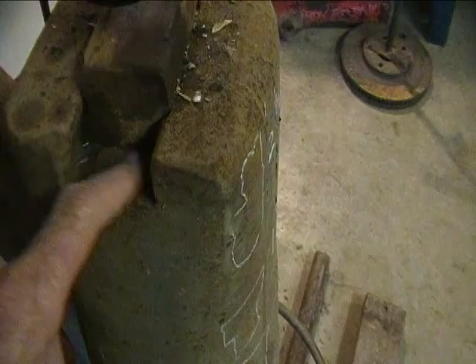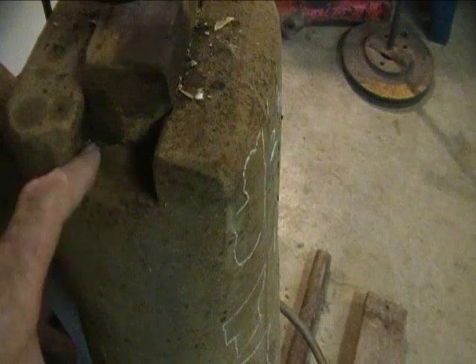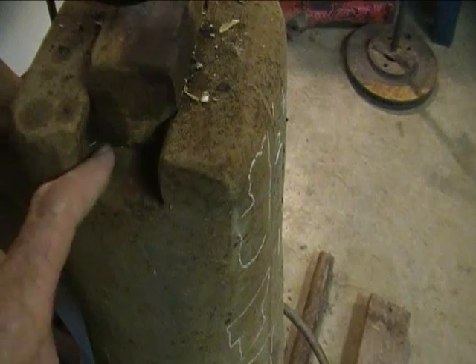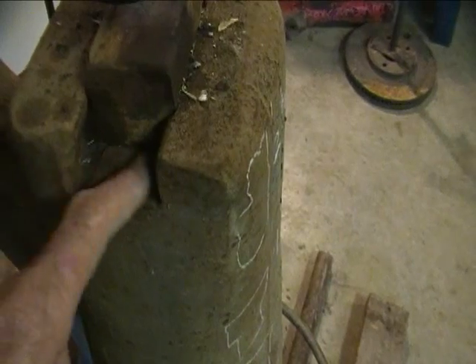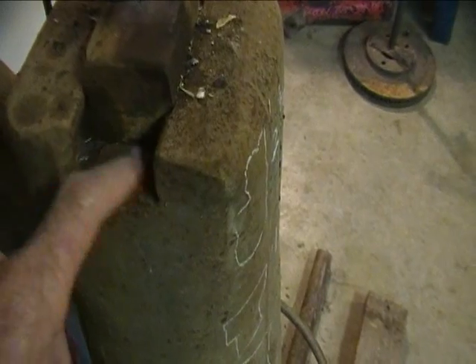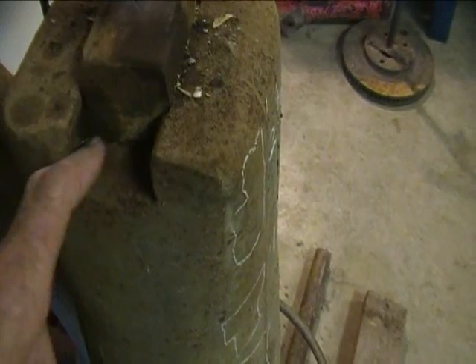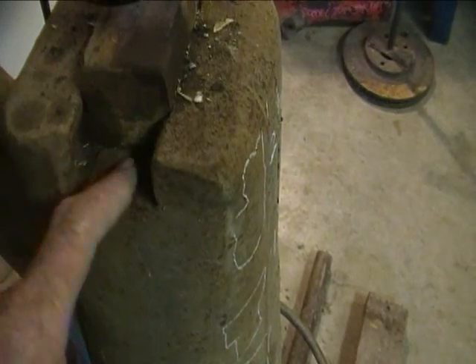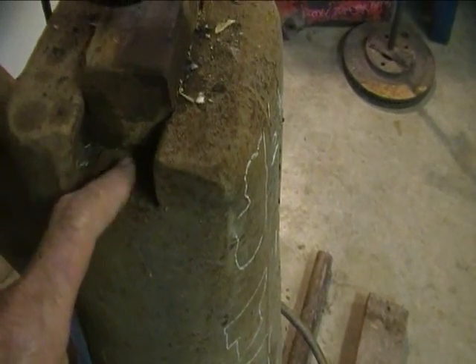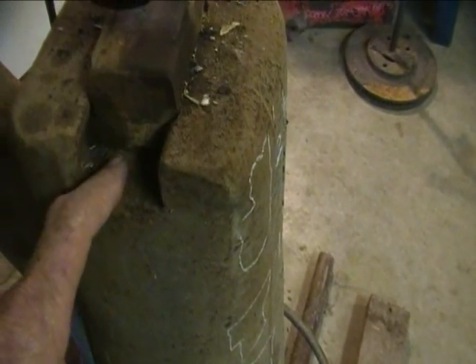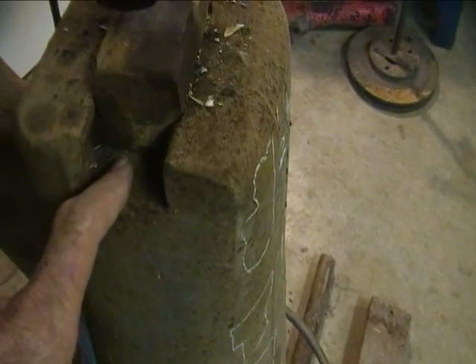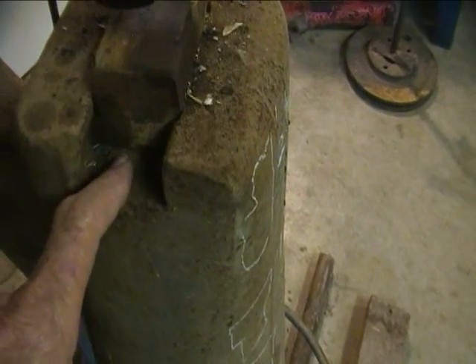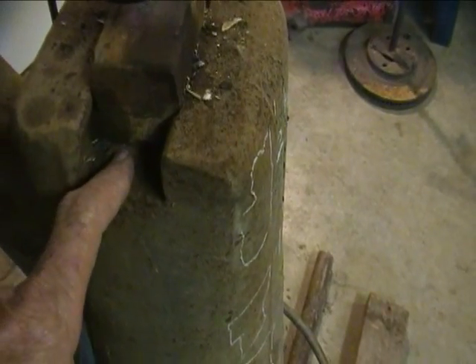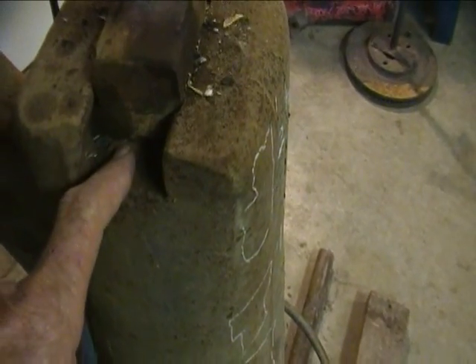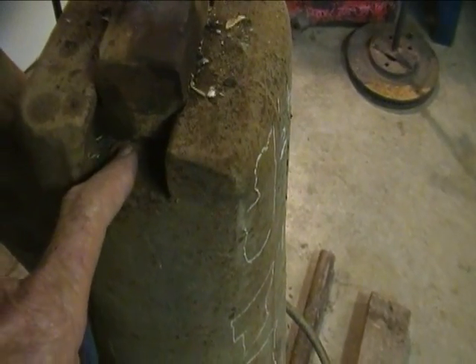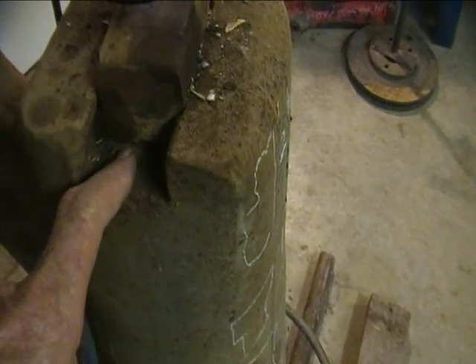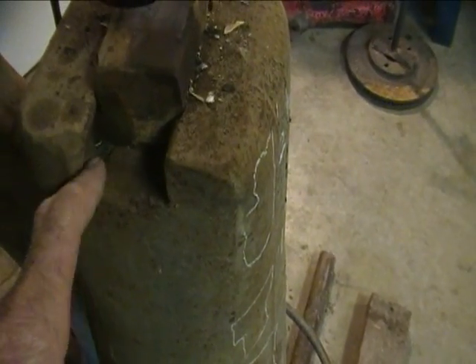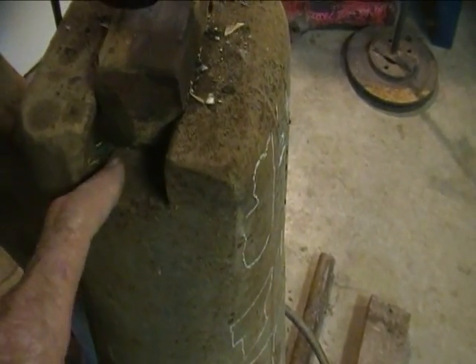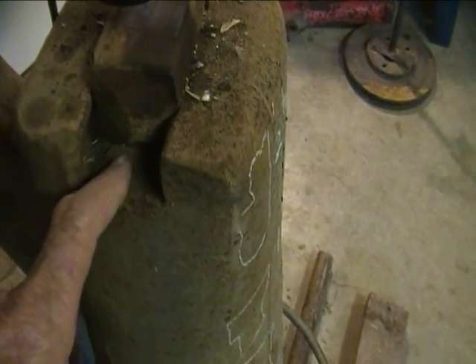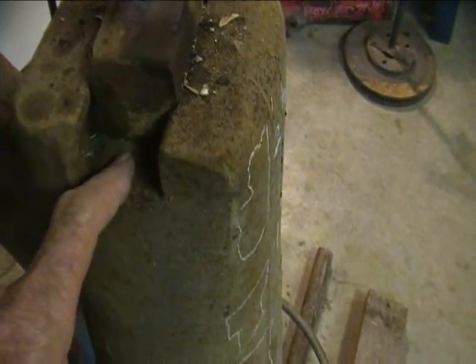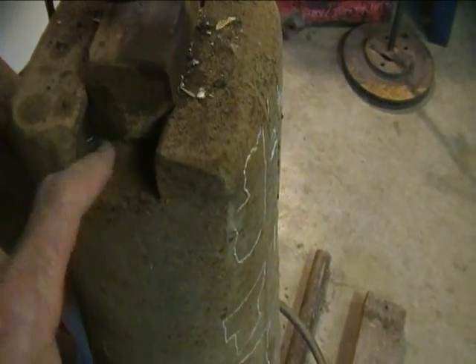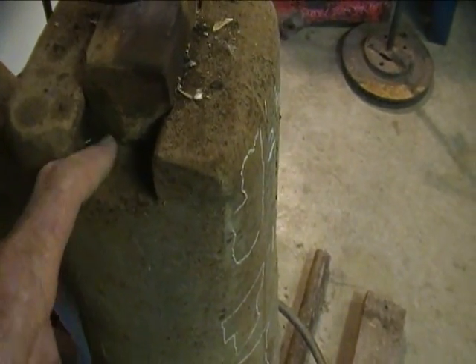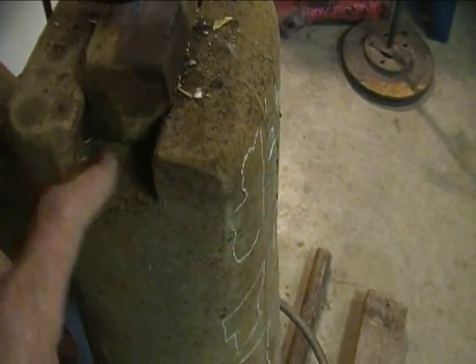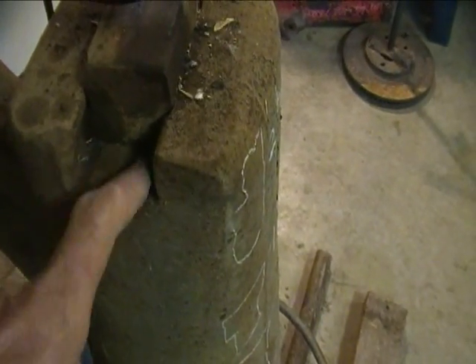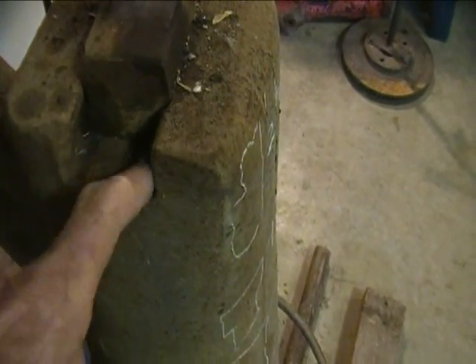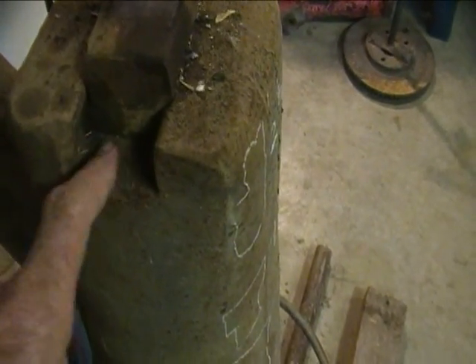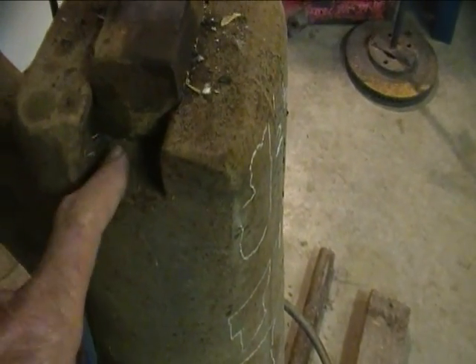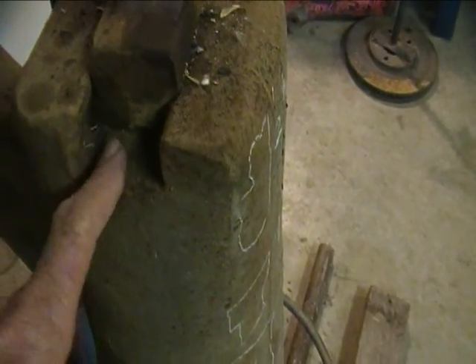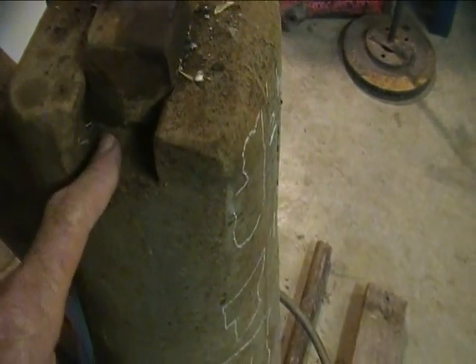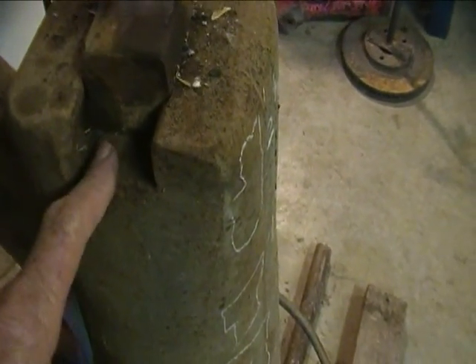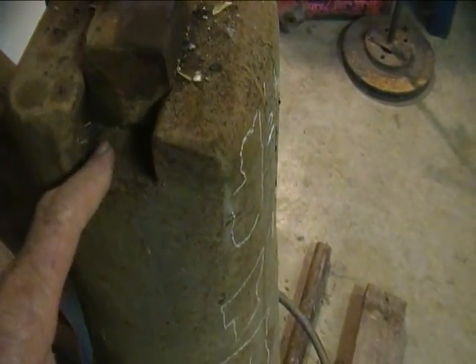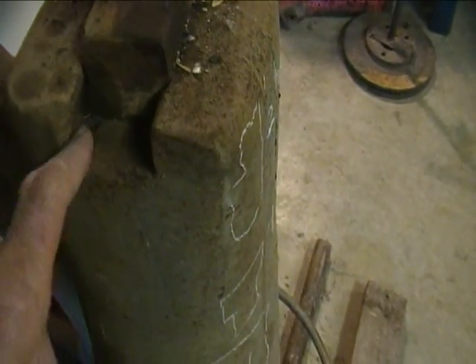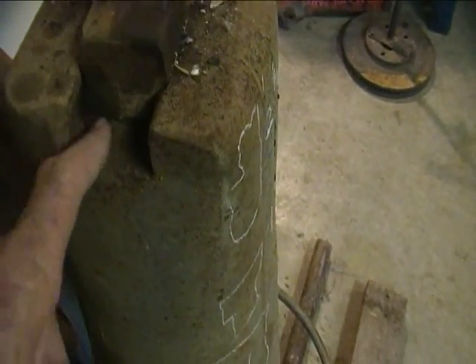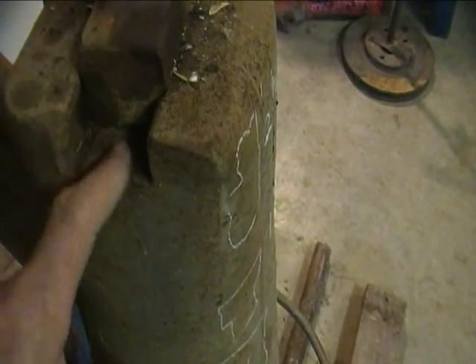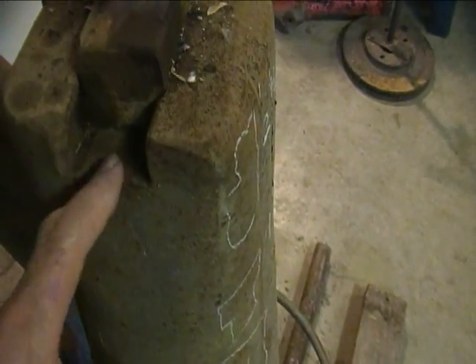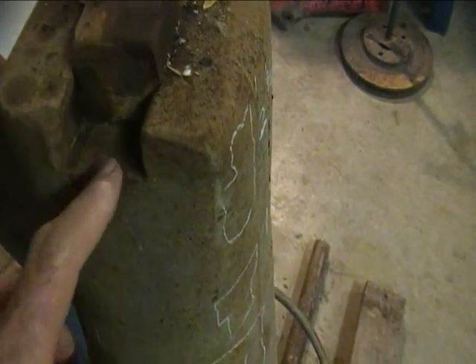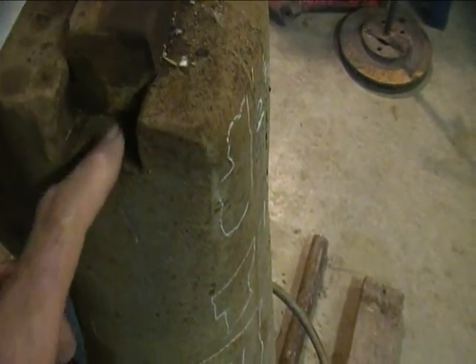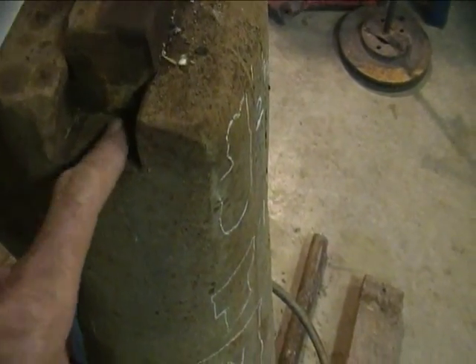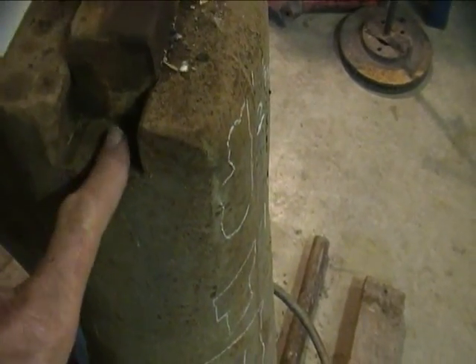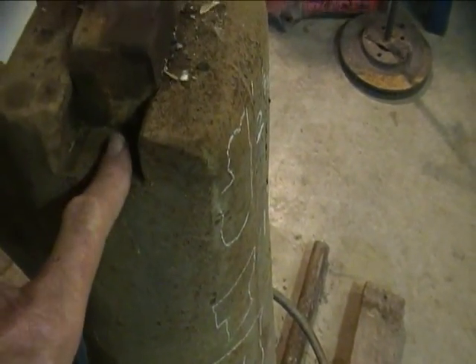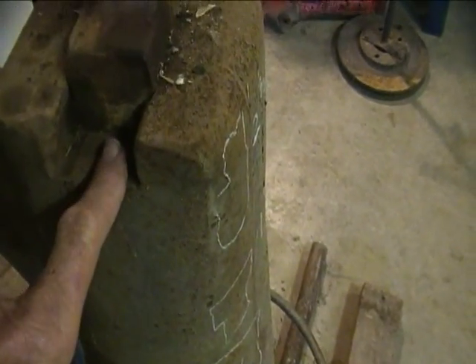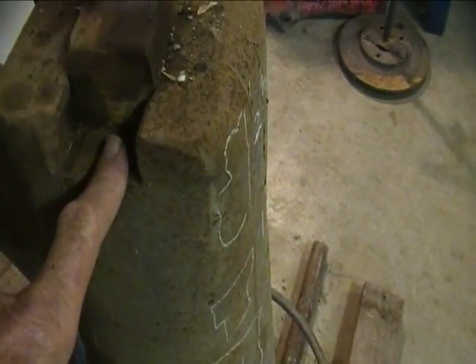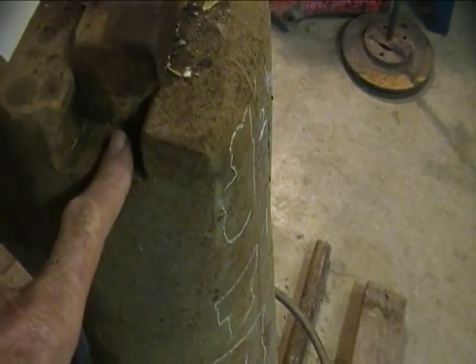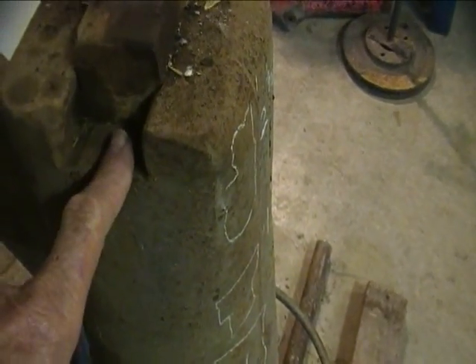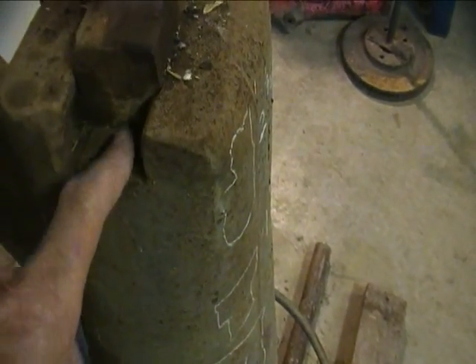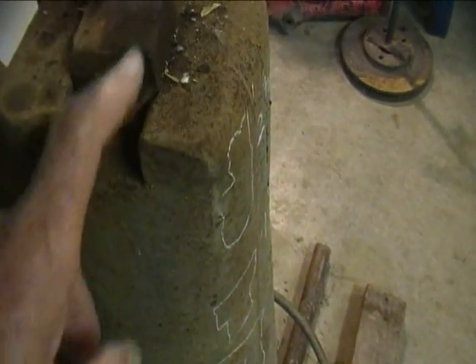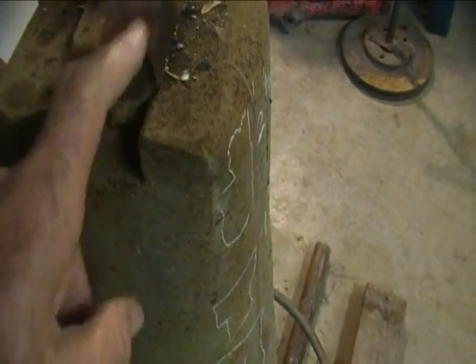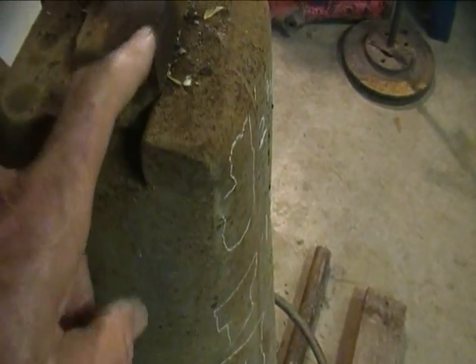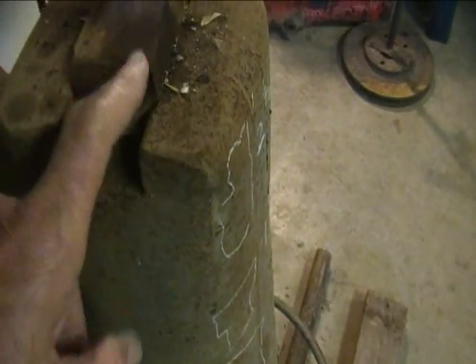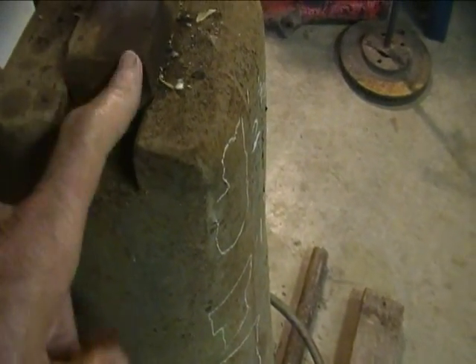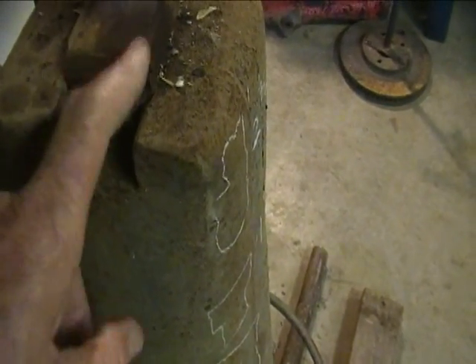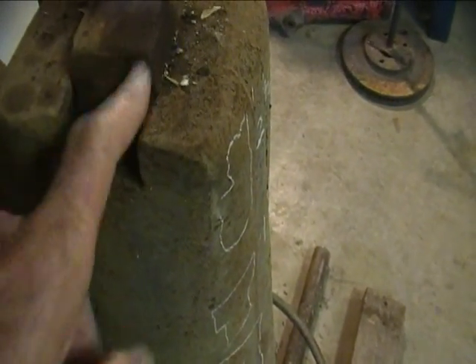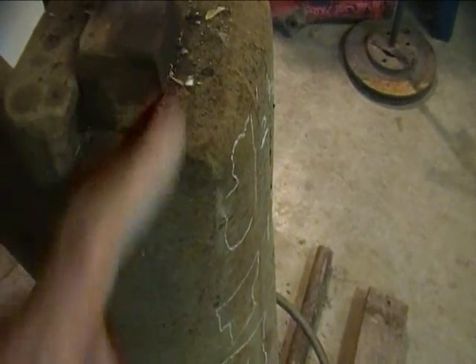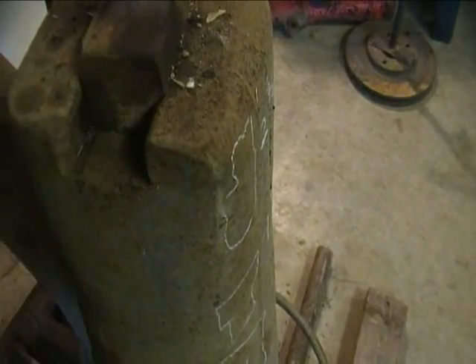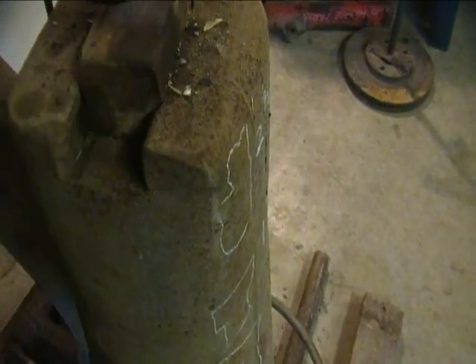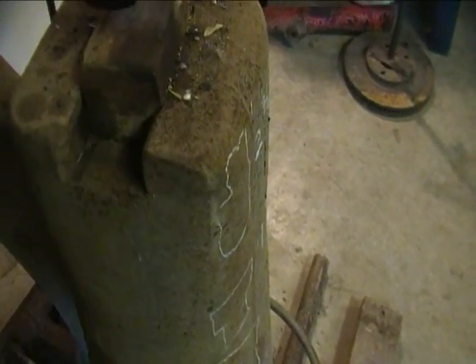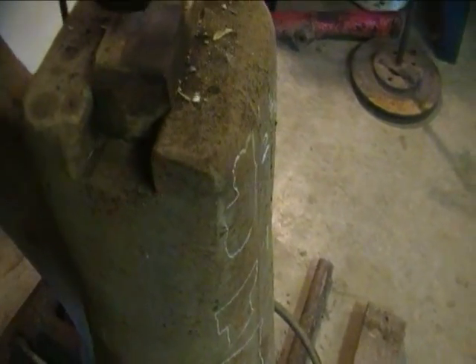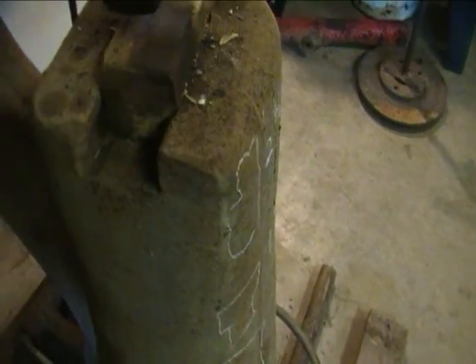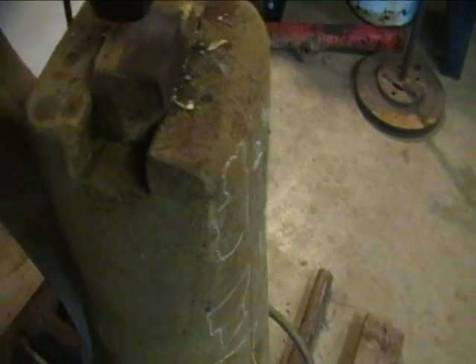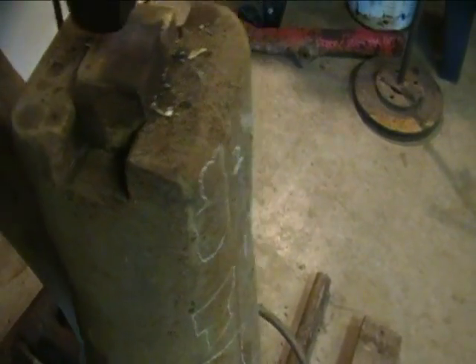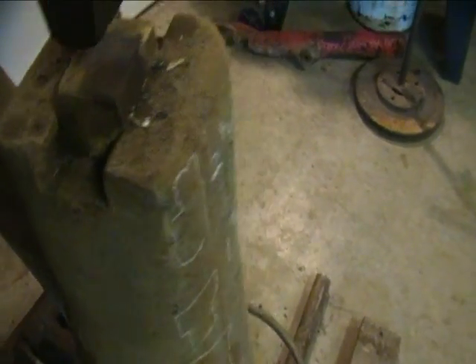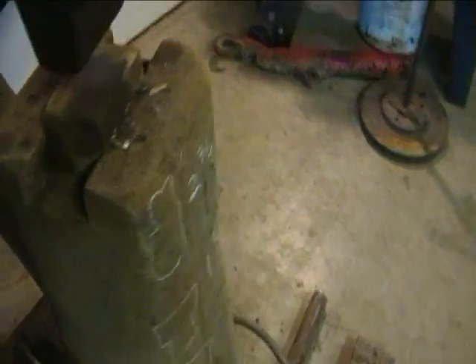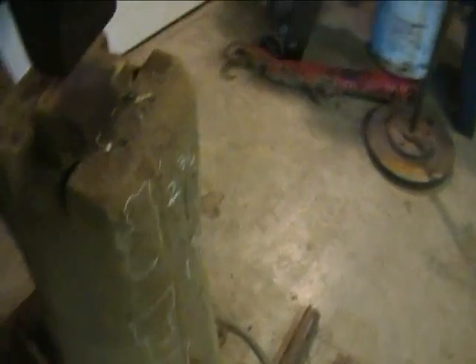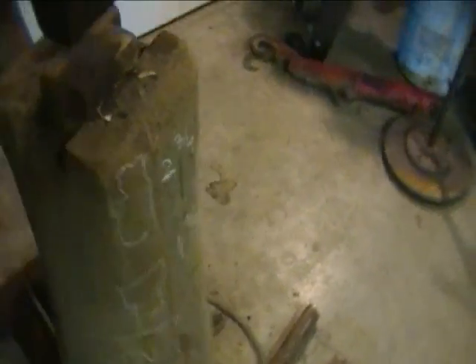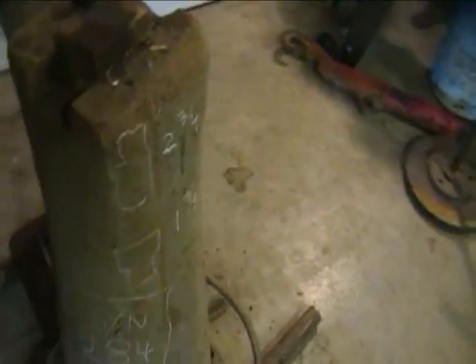What I learned from Dick Carlson was just chisel the rest away until you have a flat surface, and then buy a new lower die.